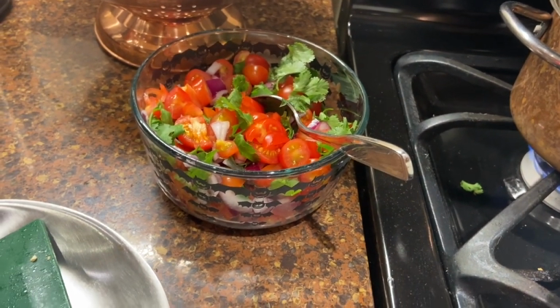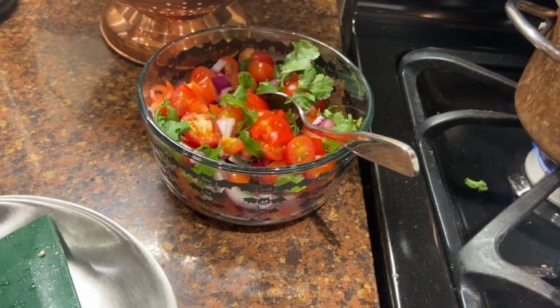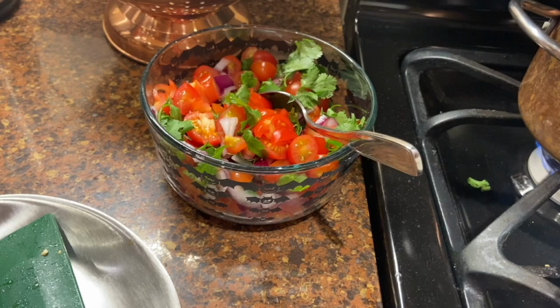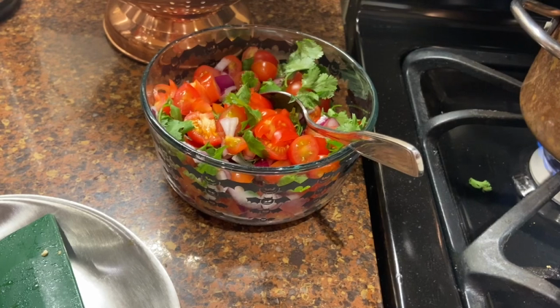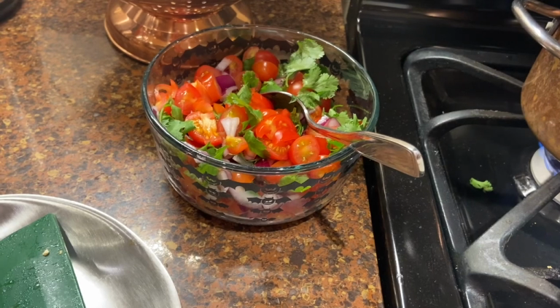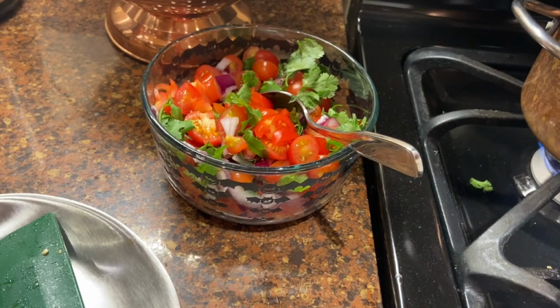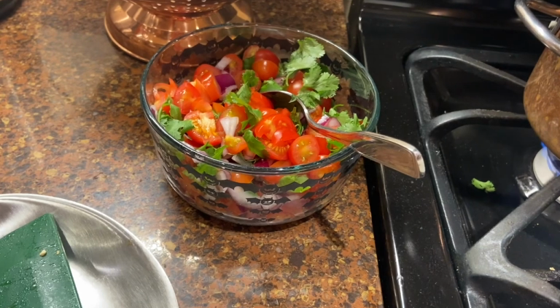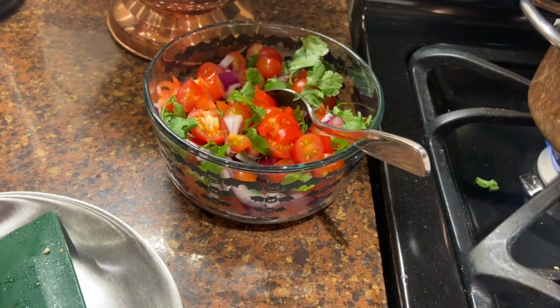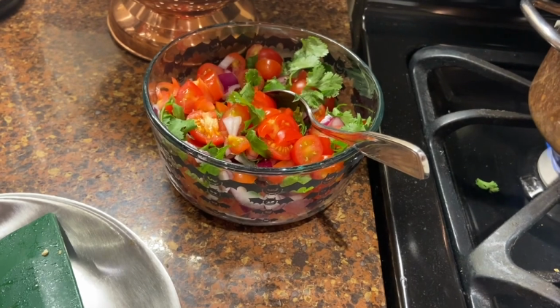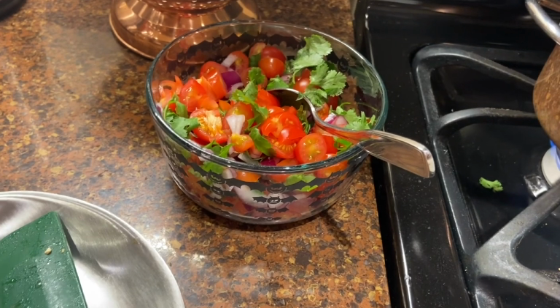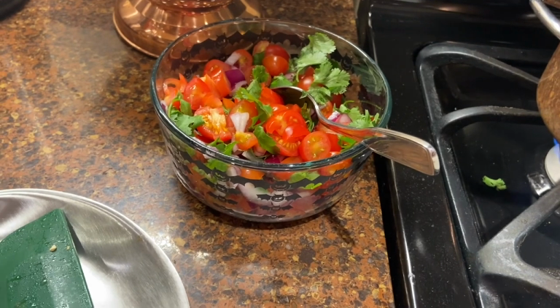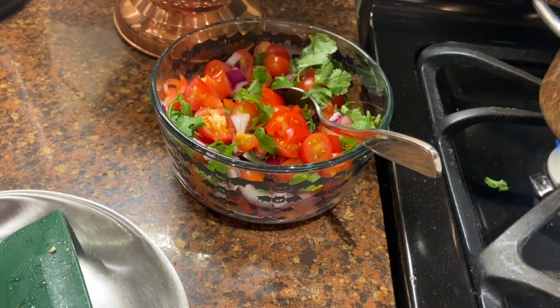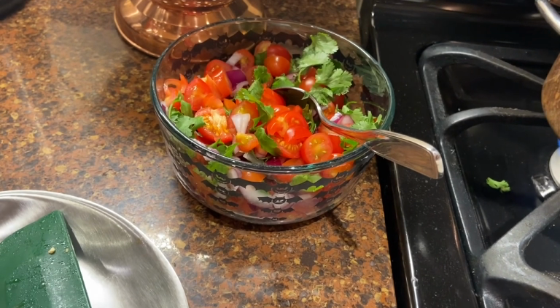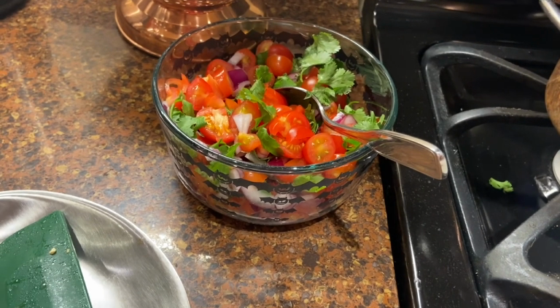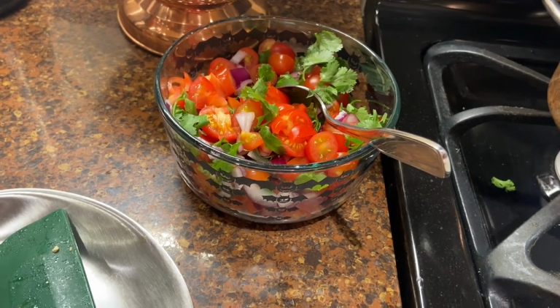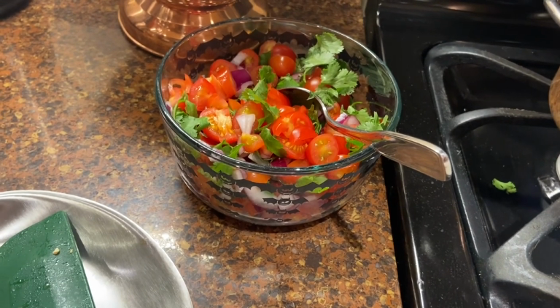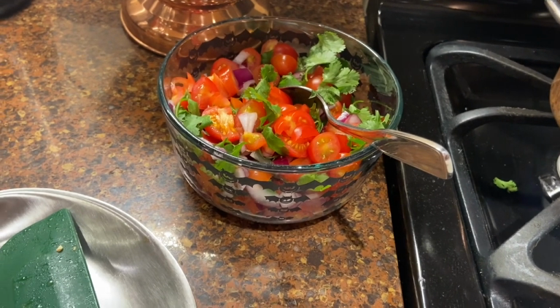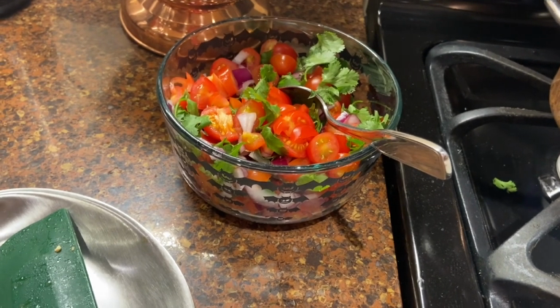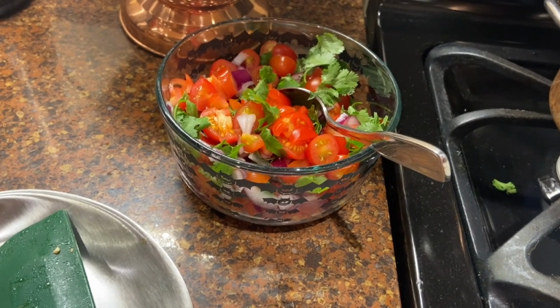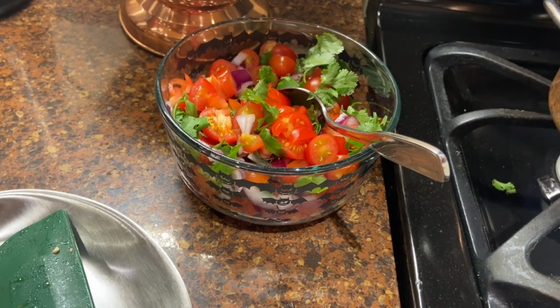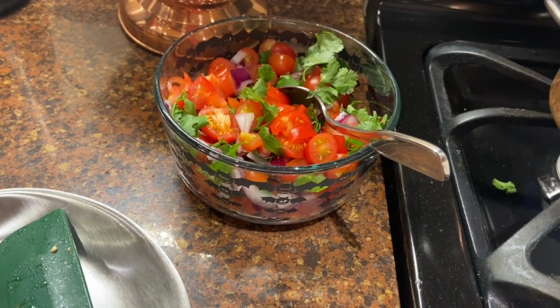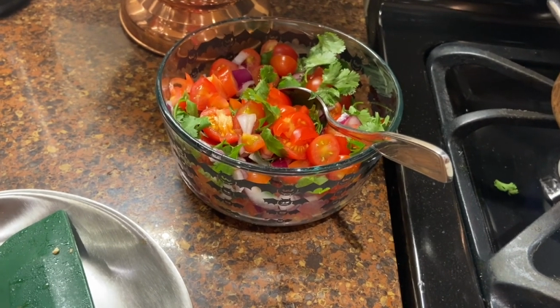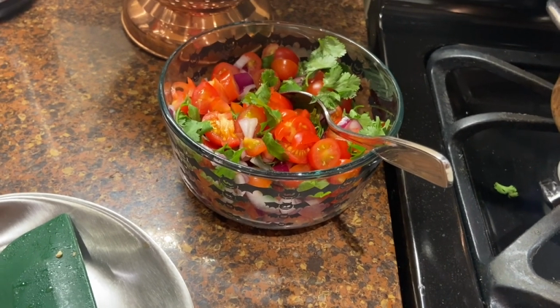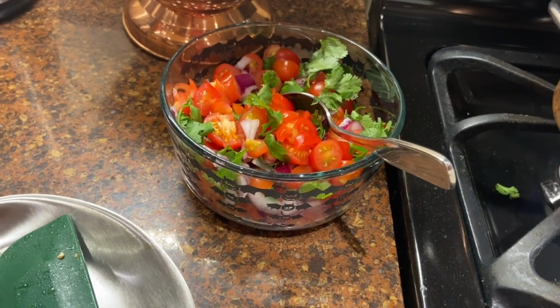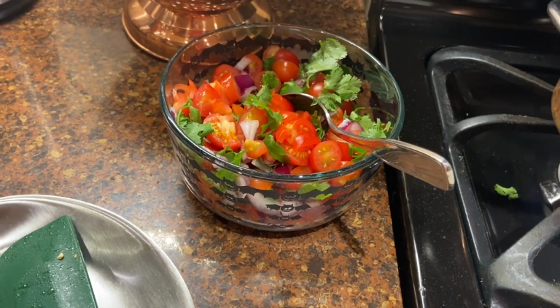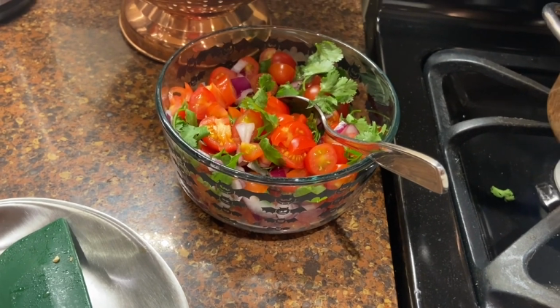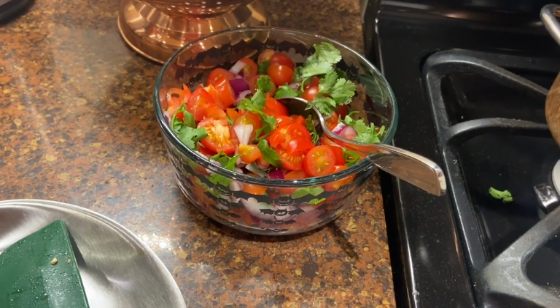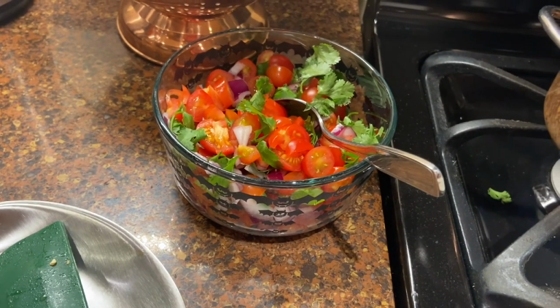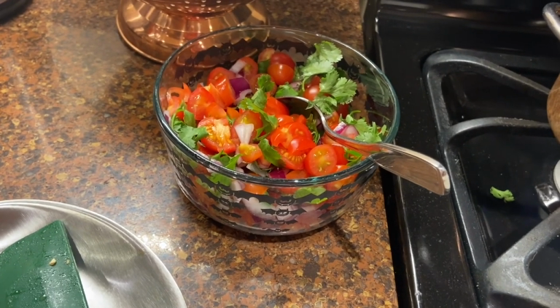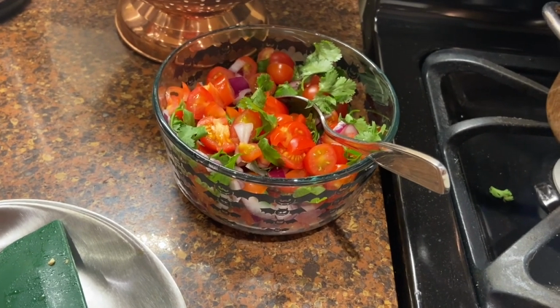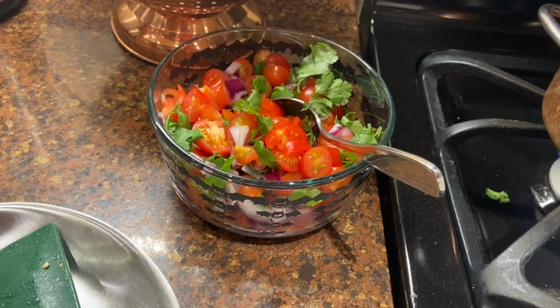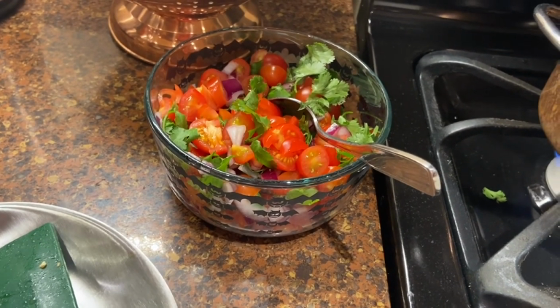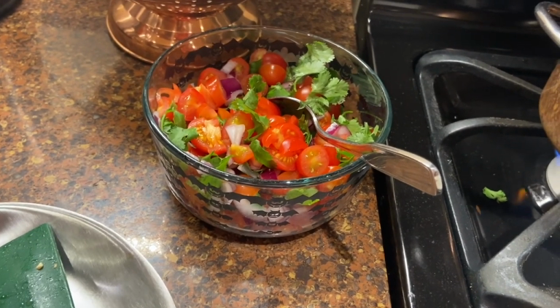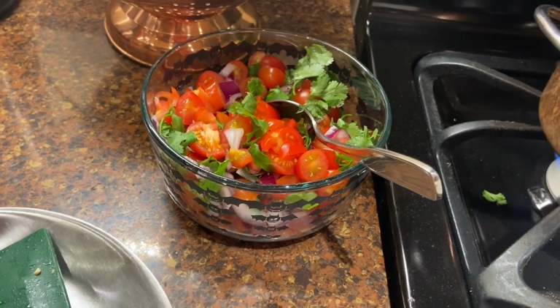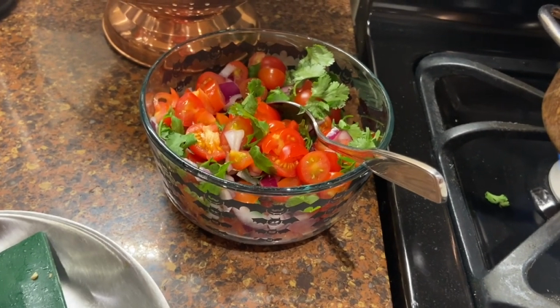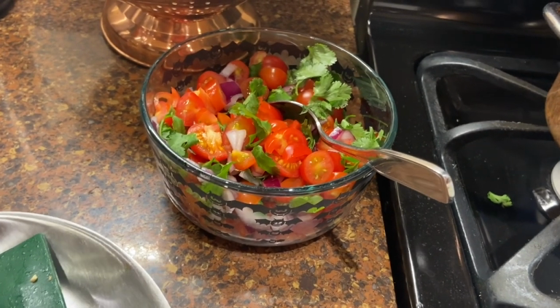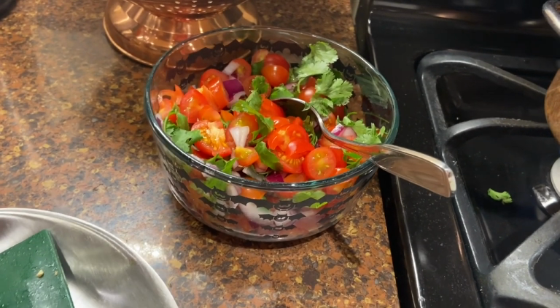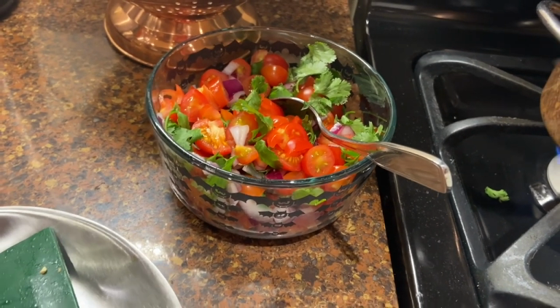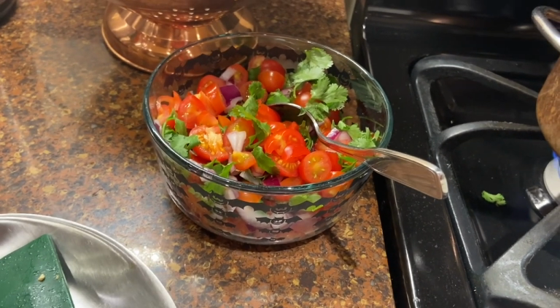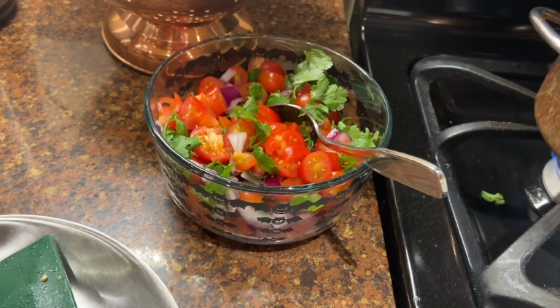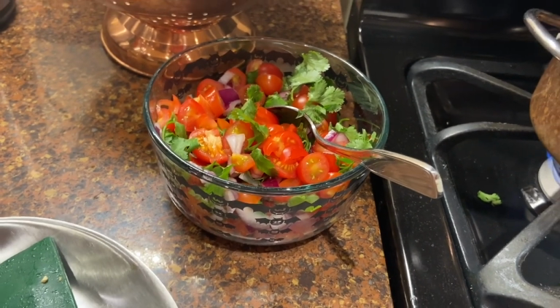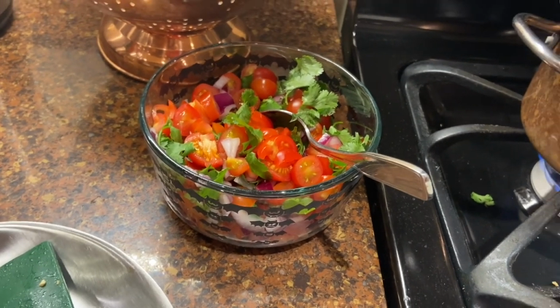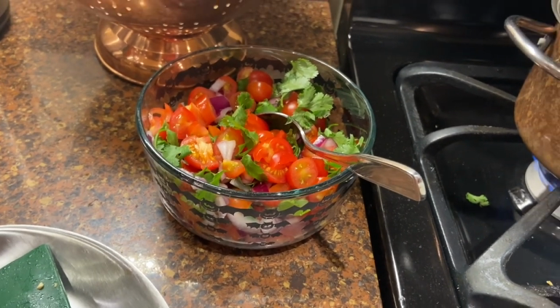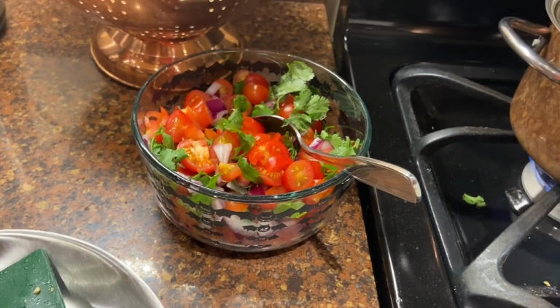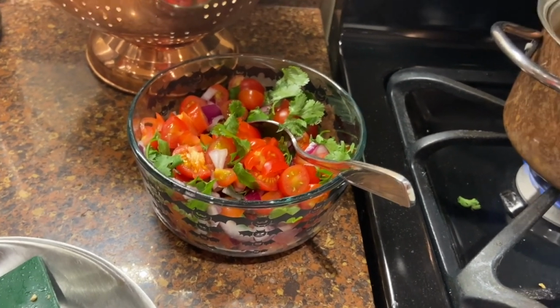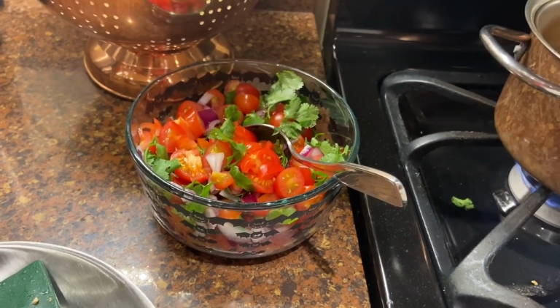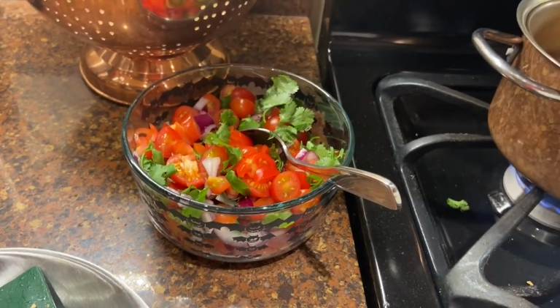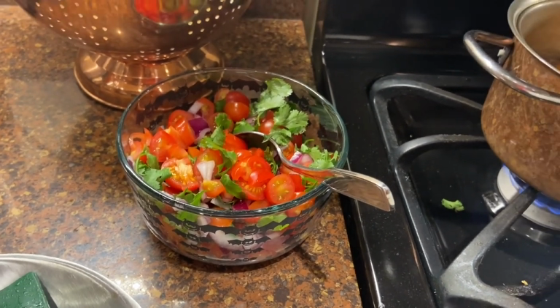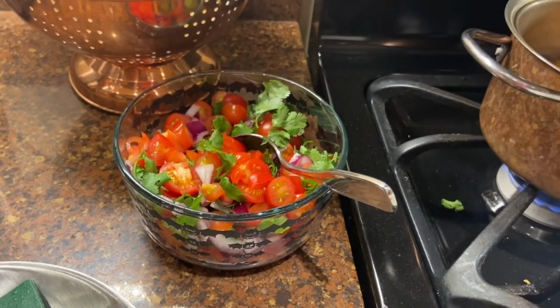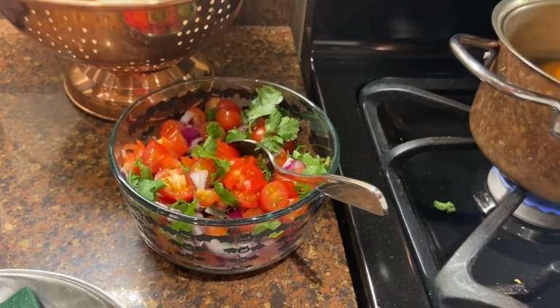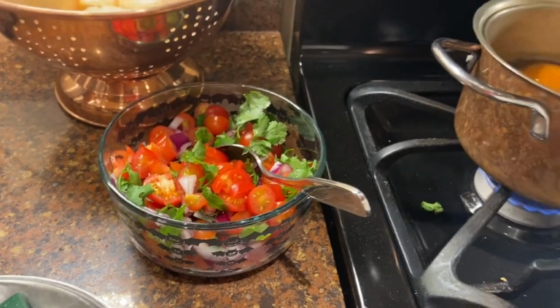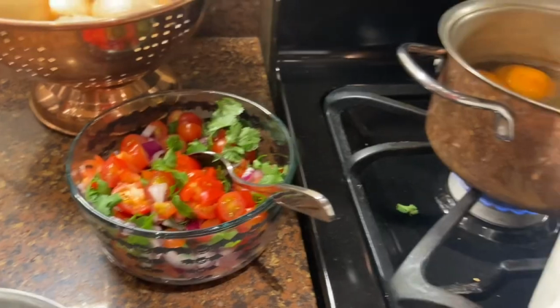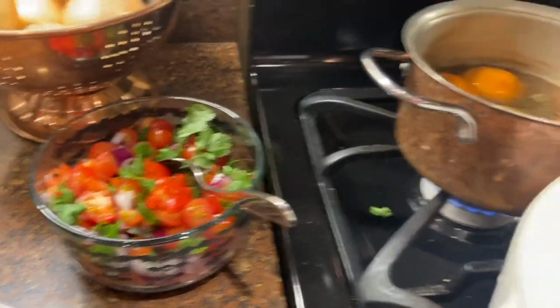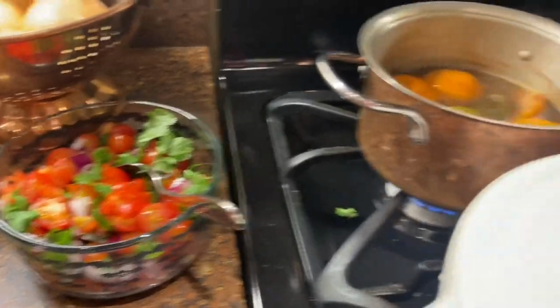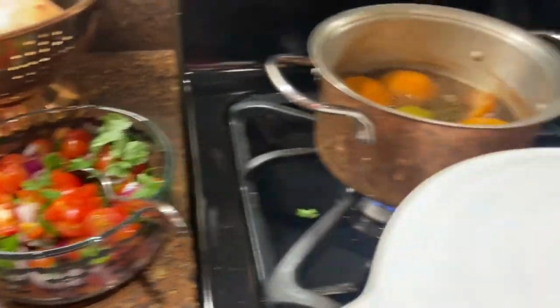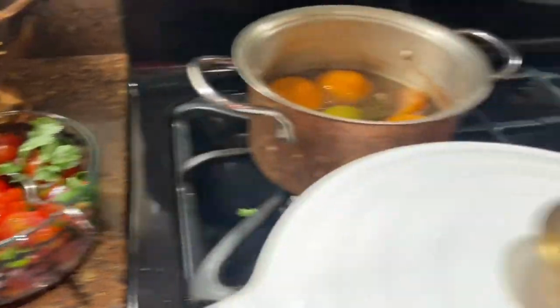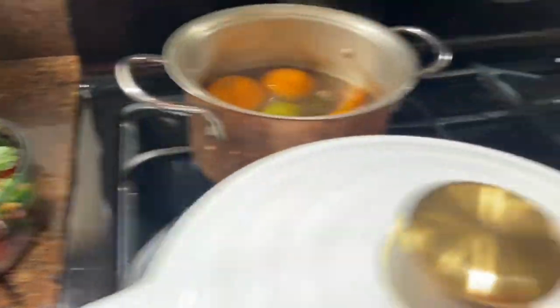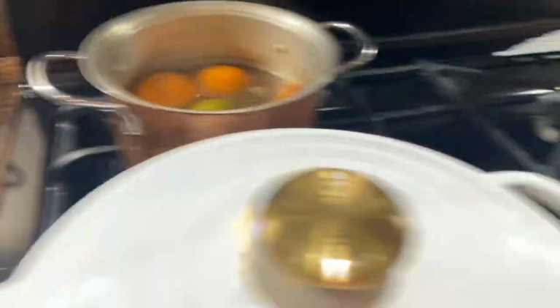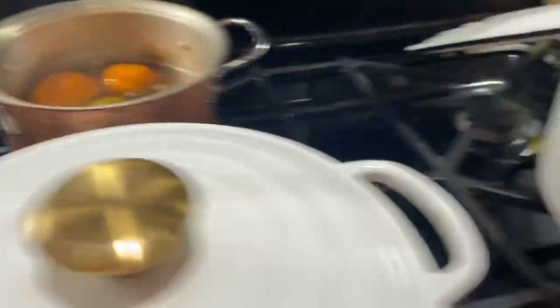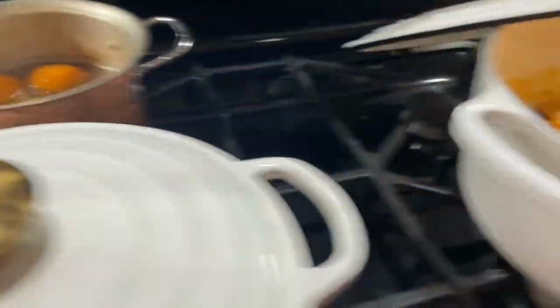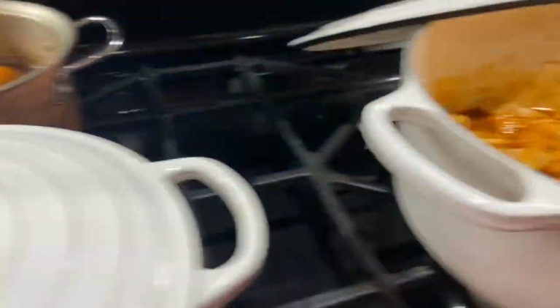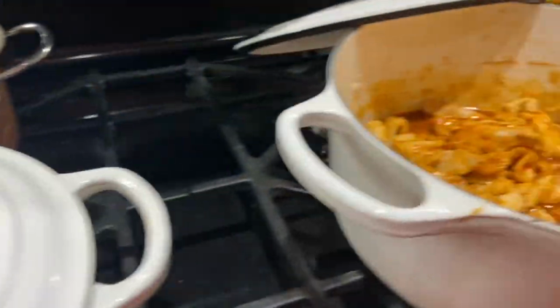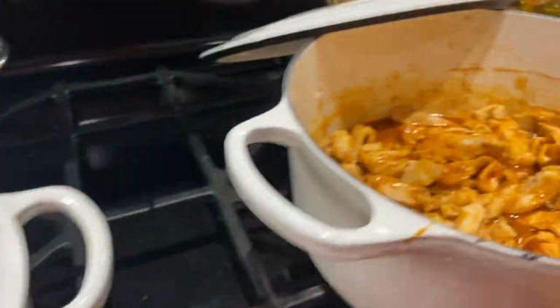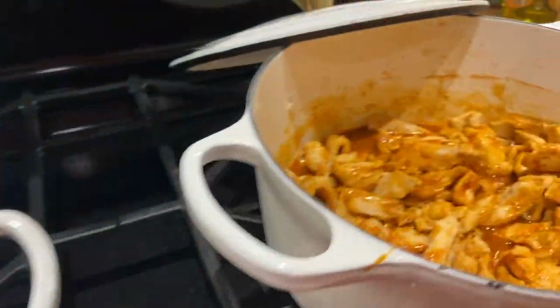I also have sour cream, cheese, lettuce, avocados, the works, and low-carb tortillas.